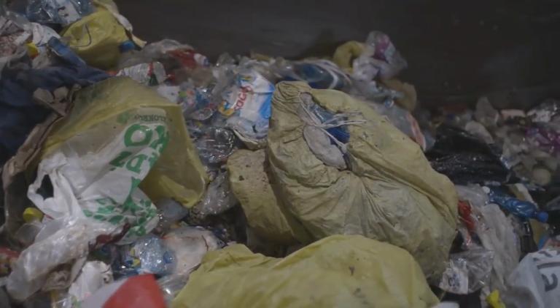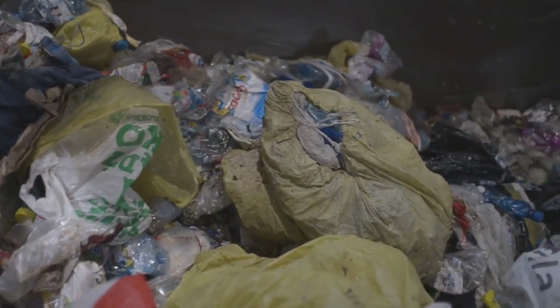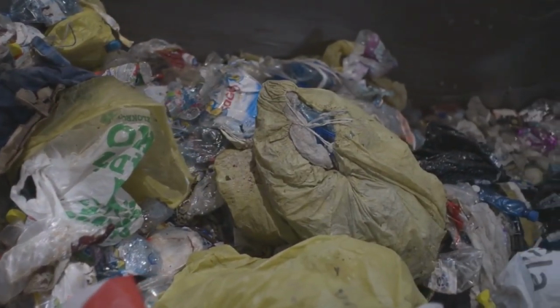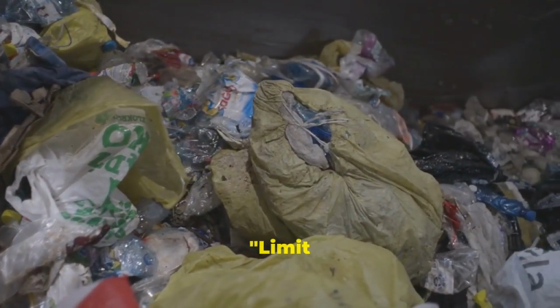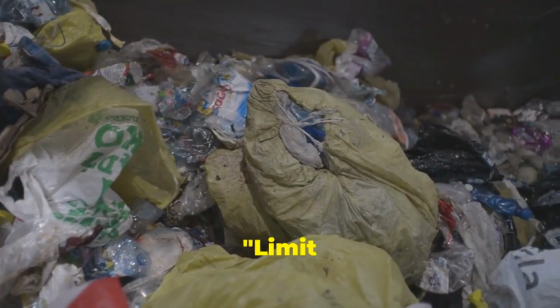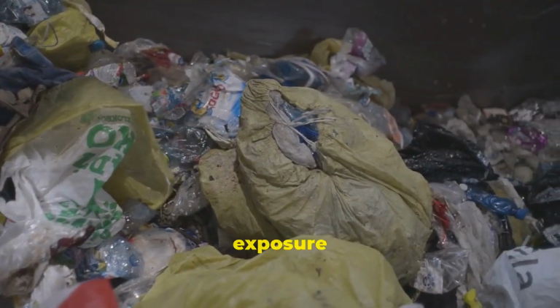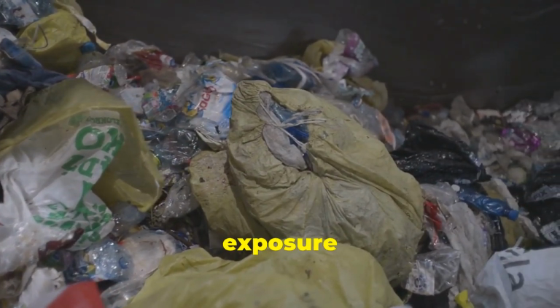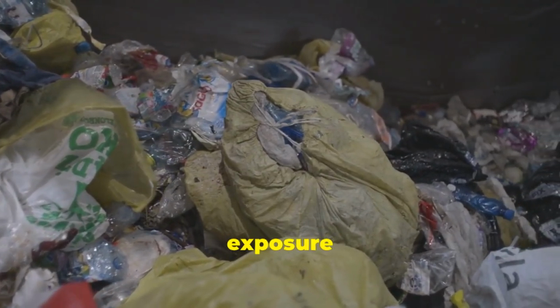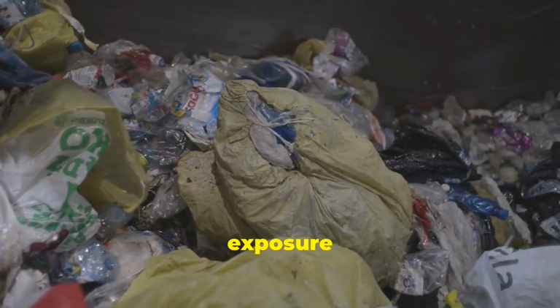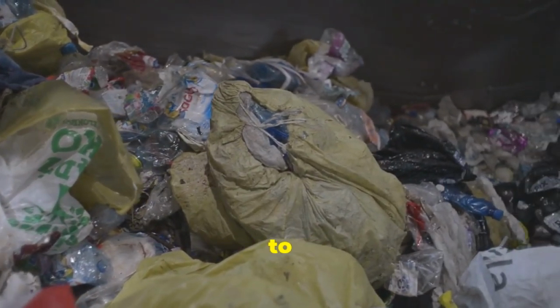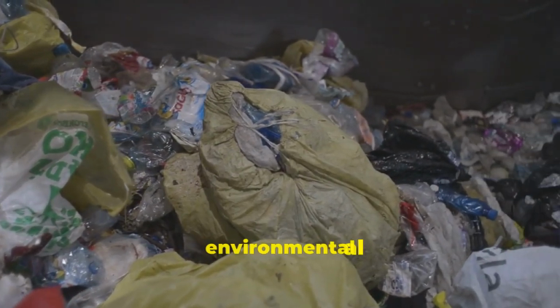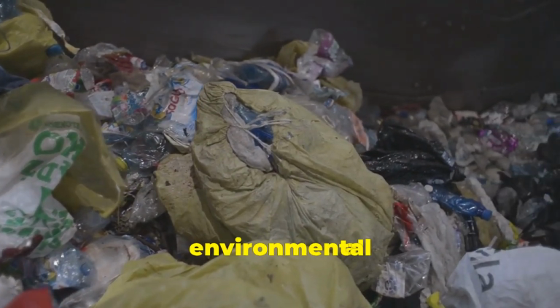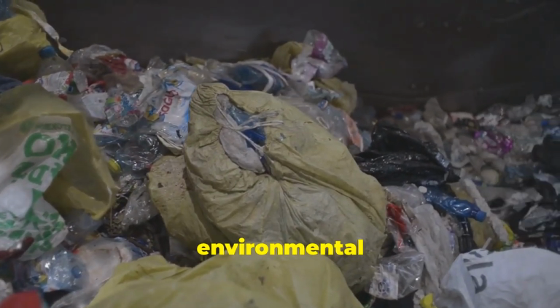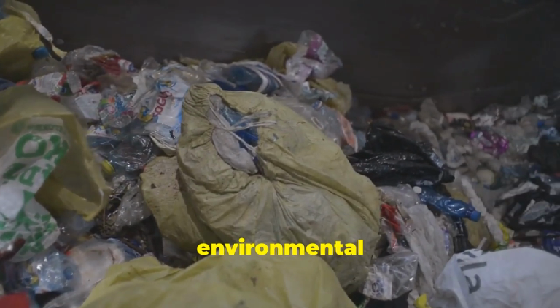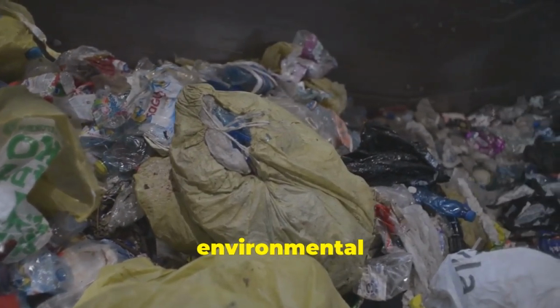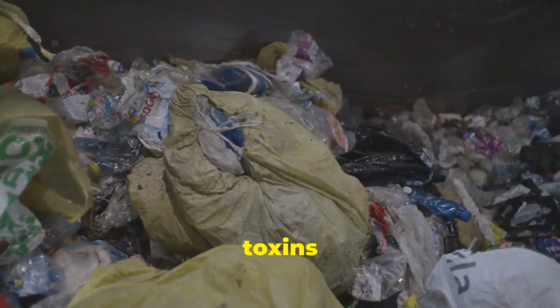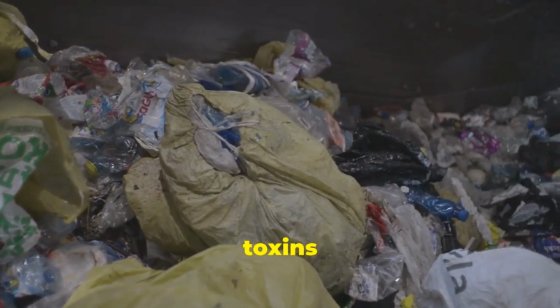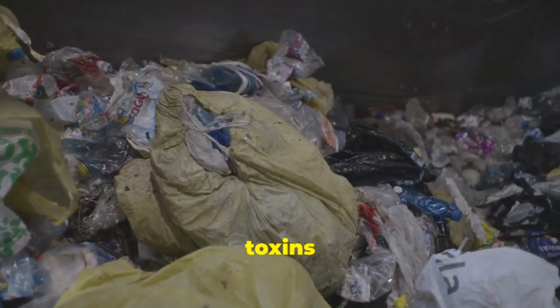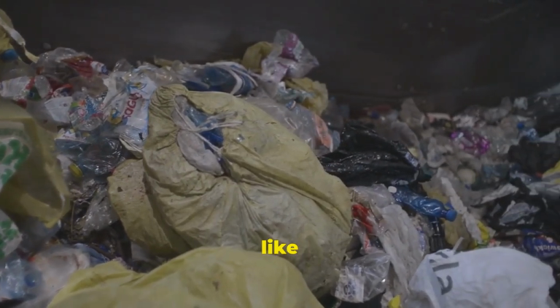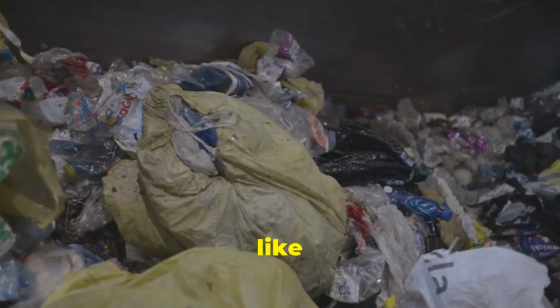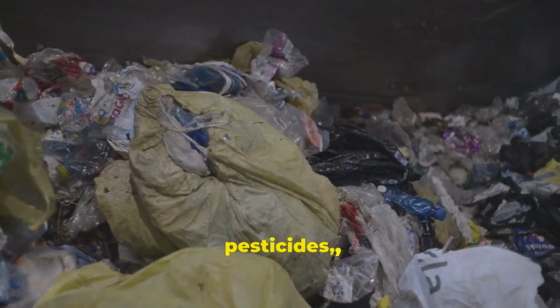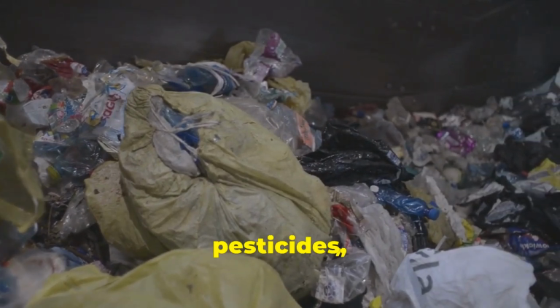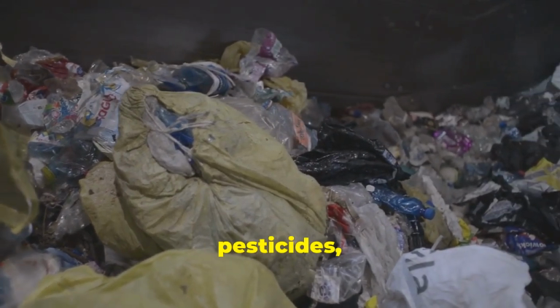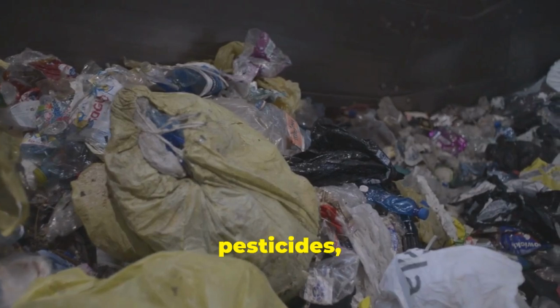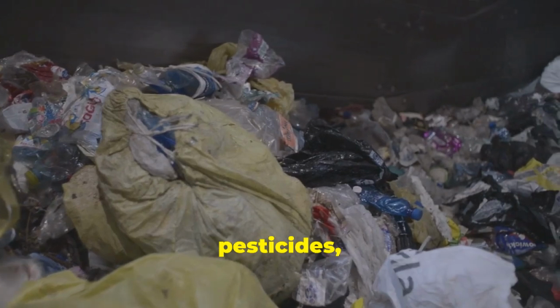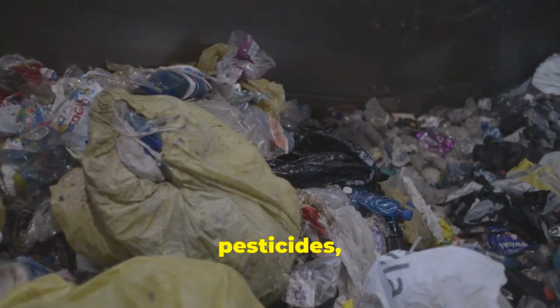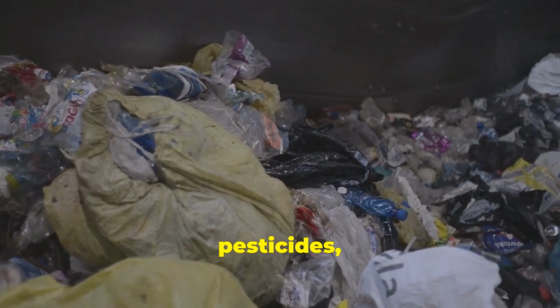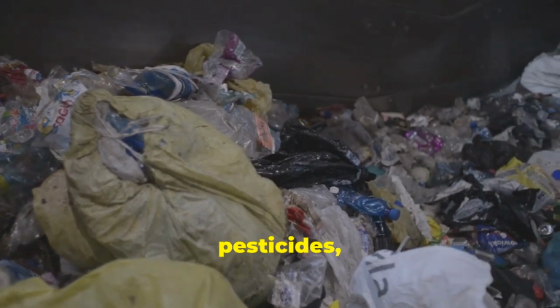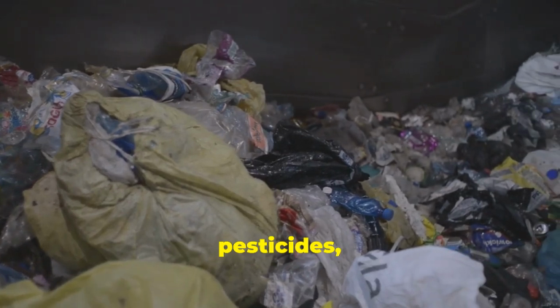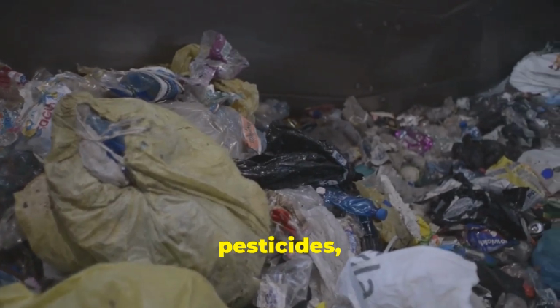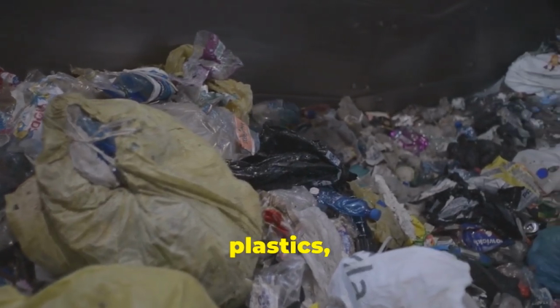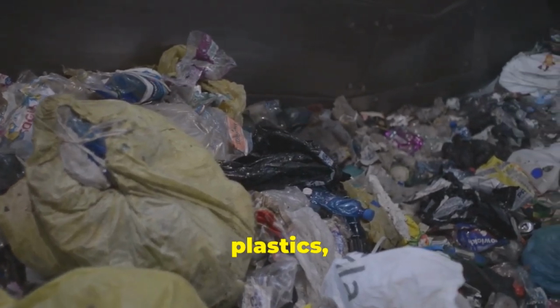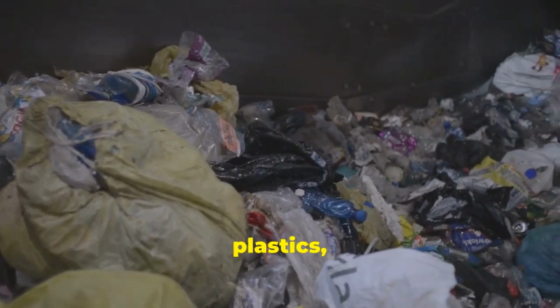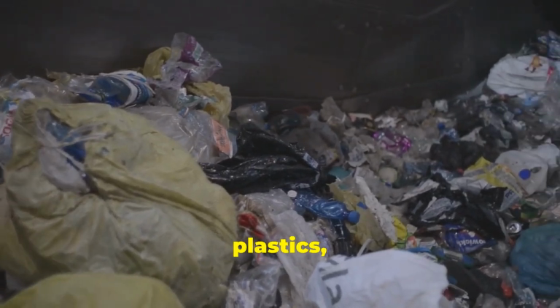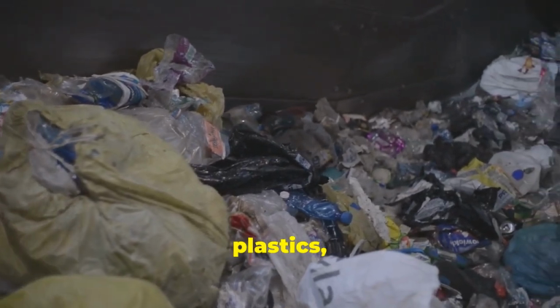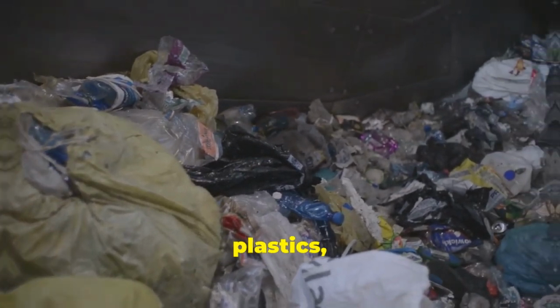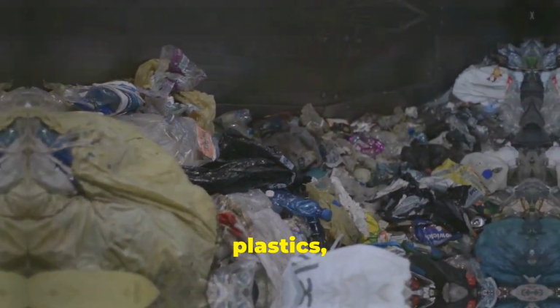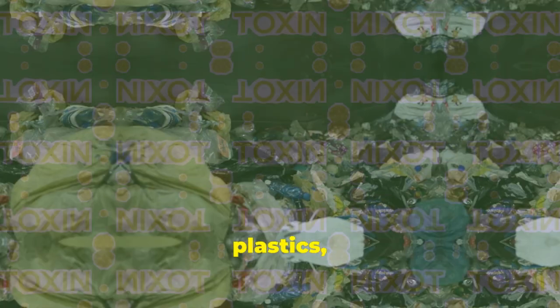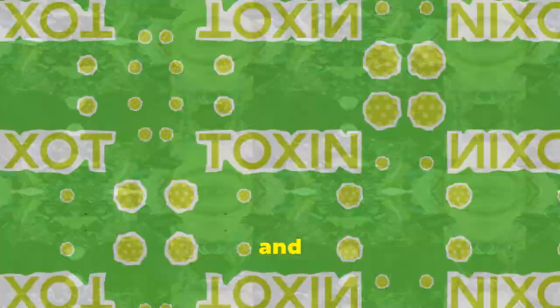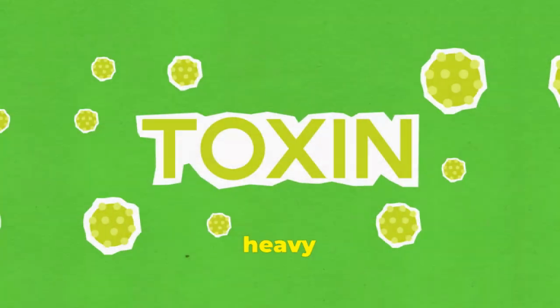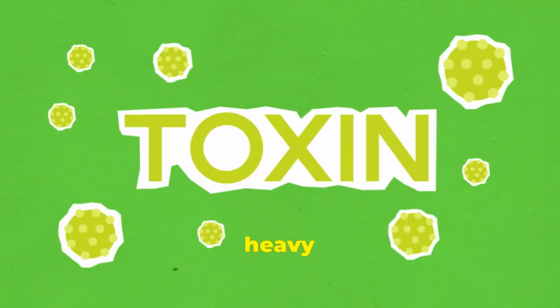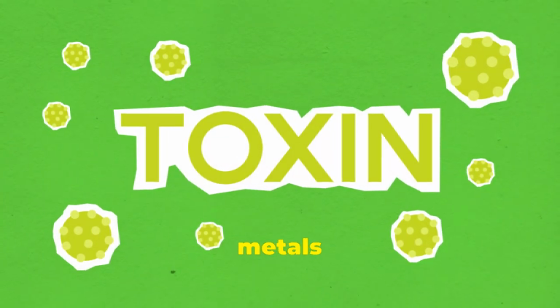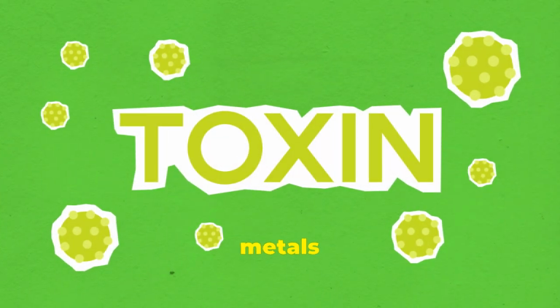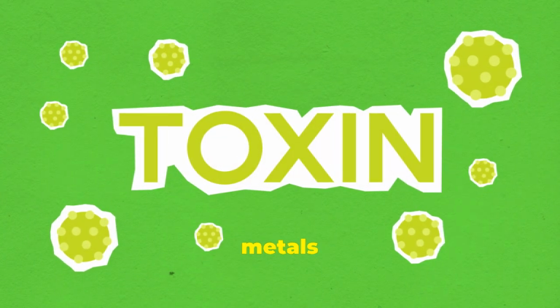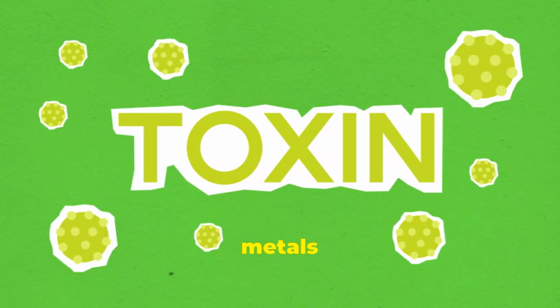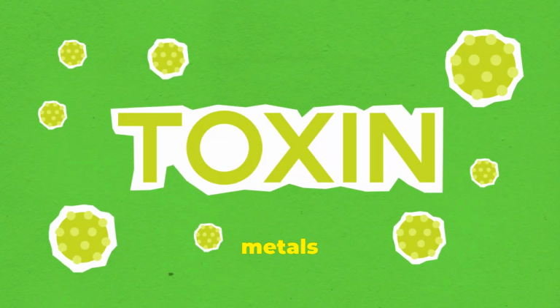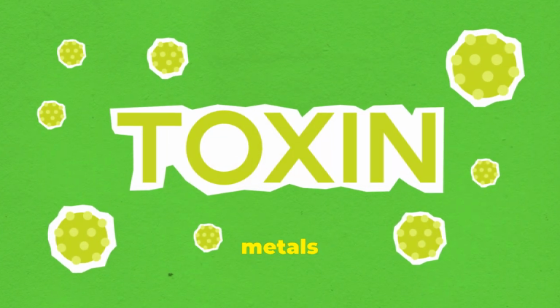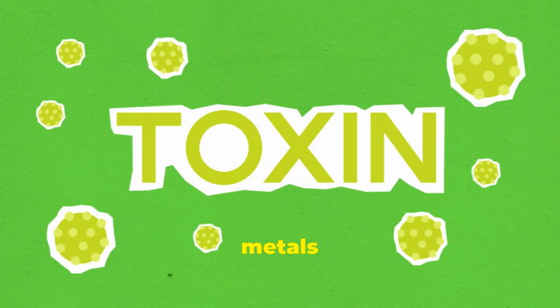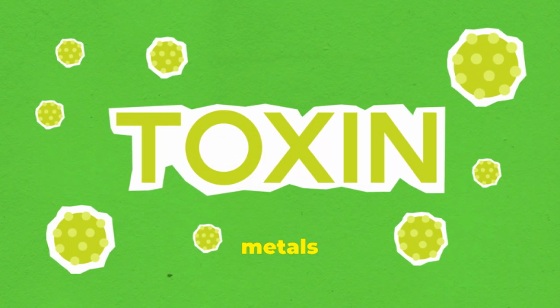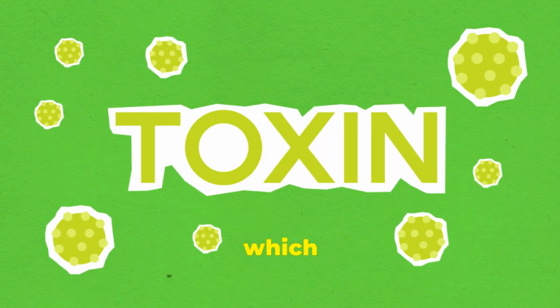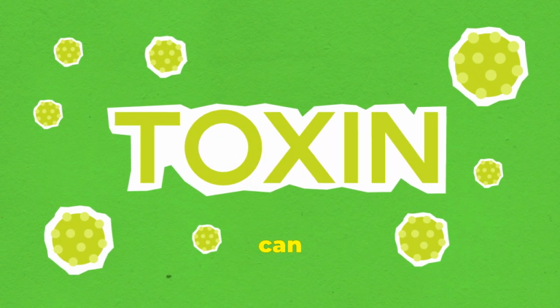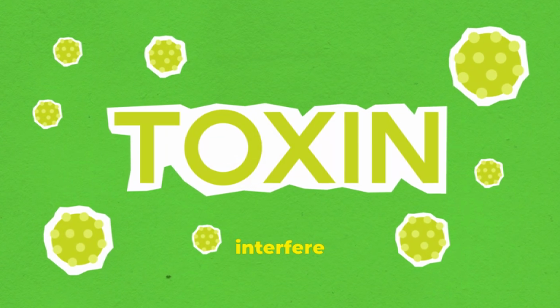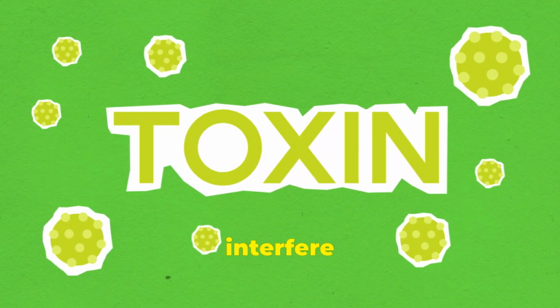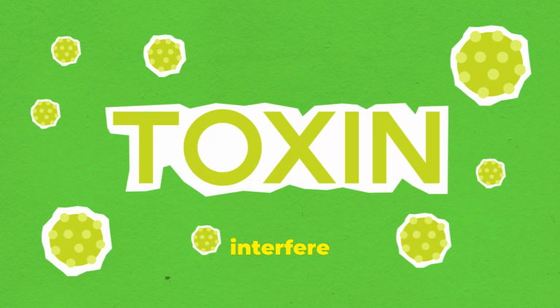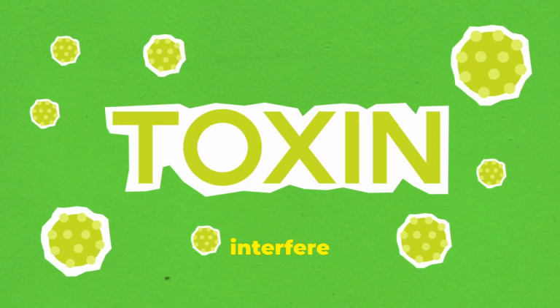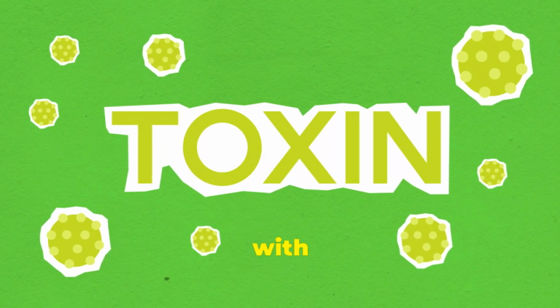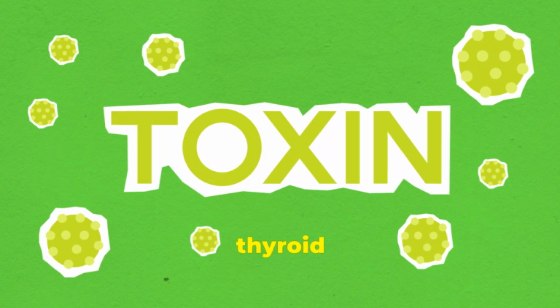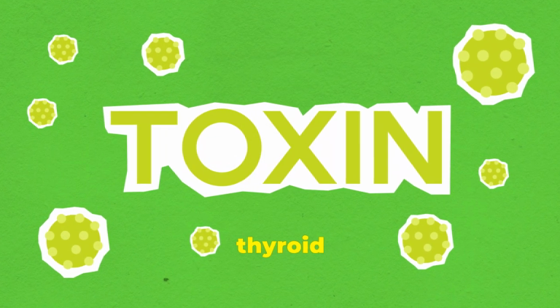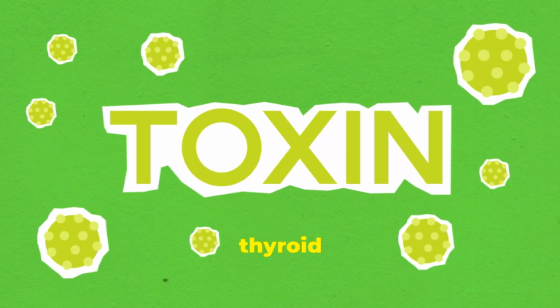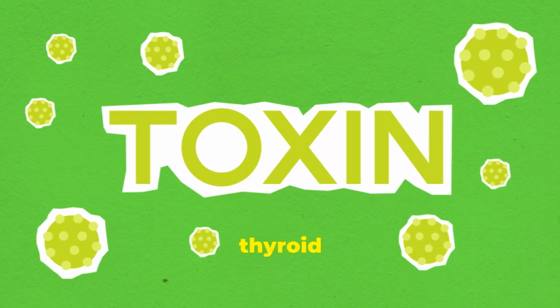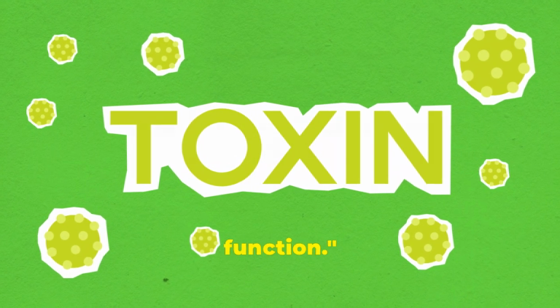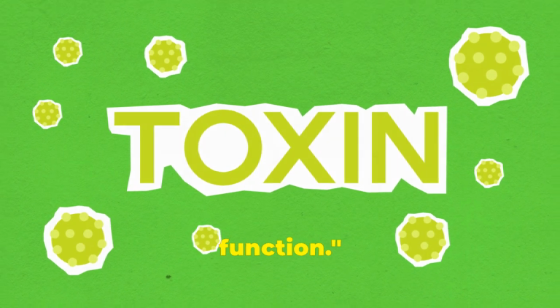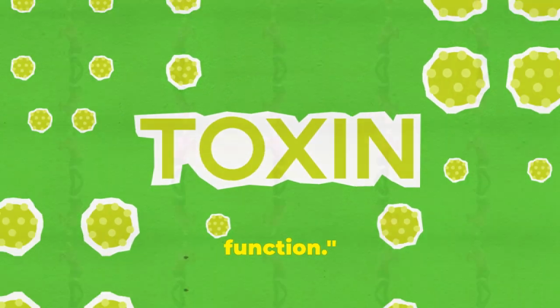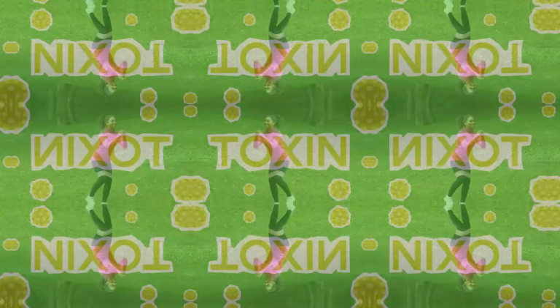Limit exposure to environmental toxins like pesticides, plastics and heavy metals, which can interfere with thyroid function.